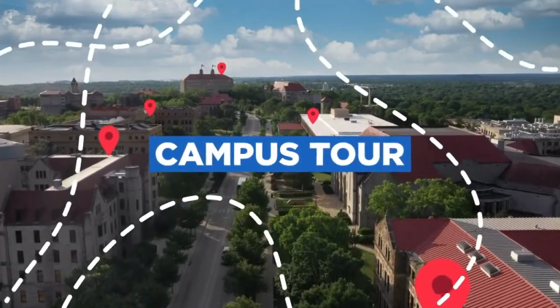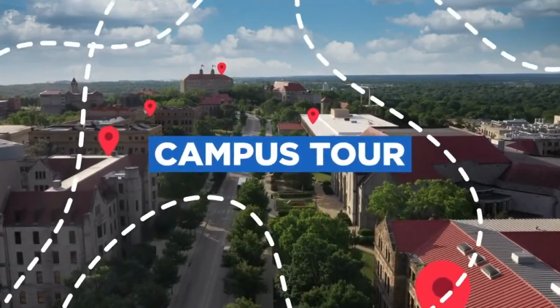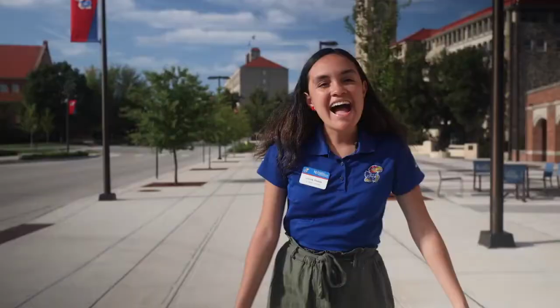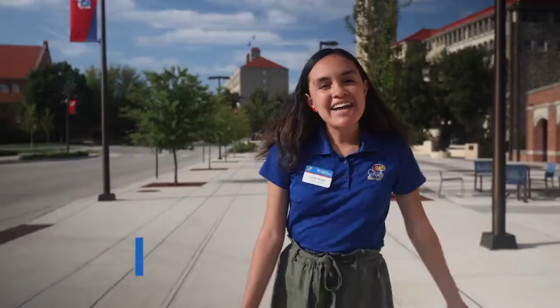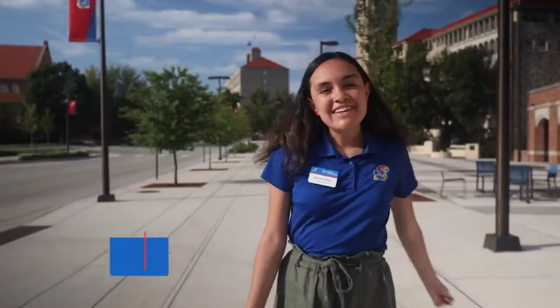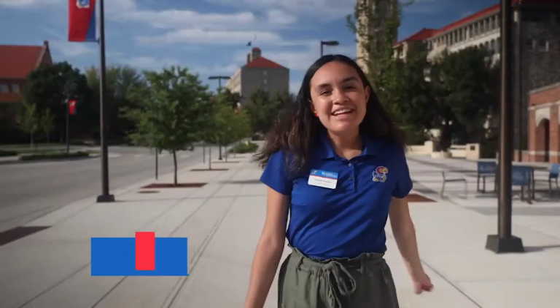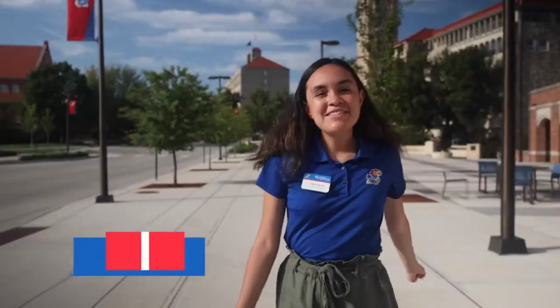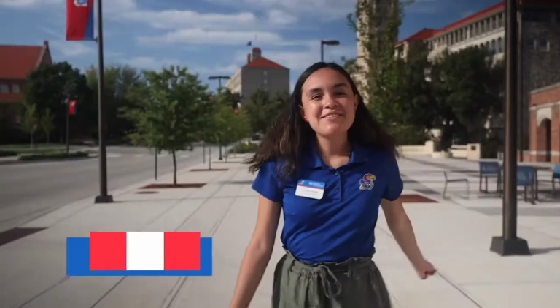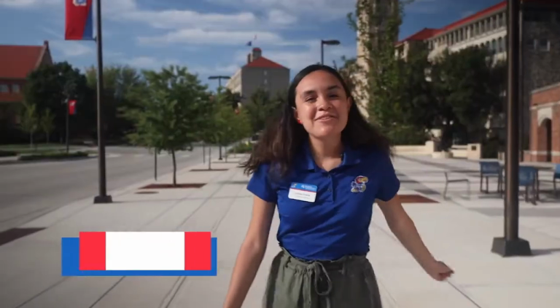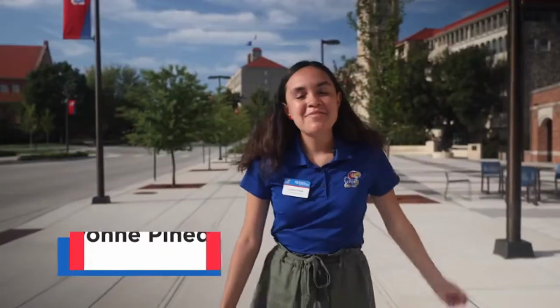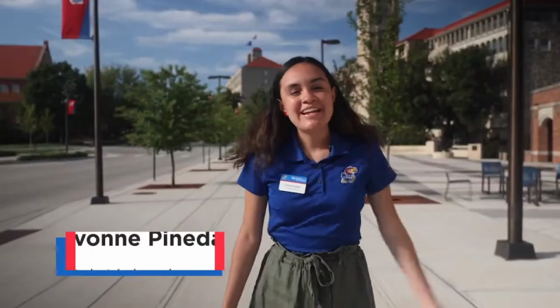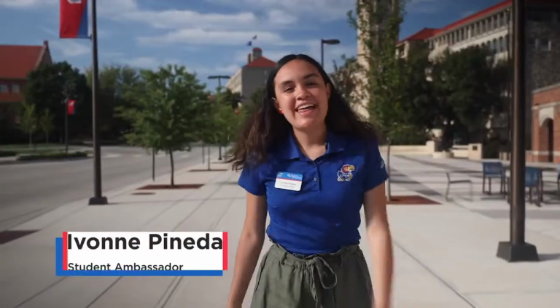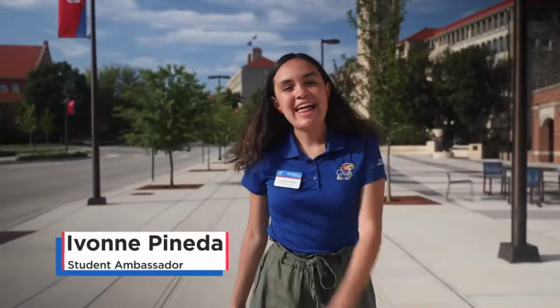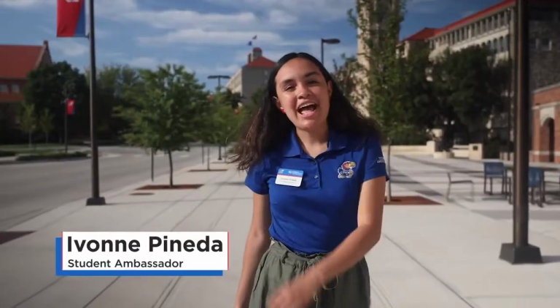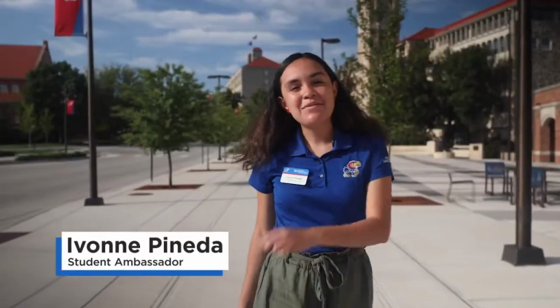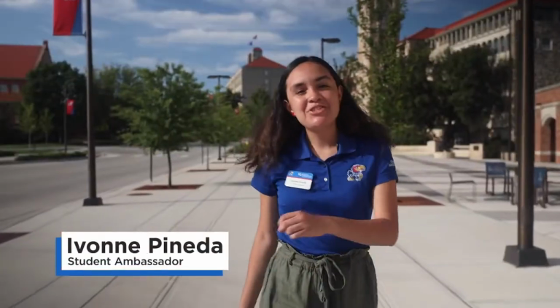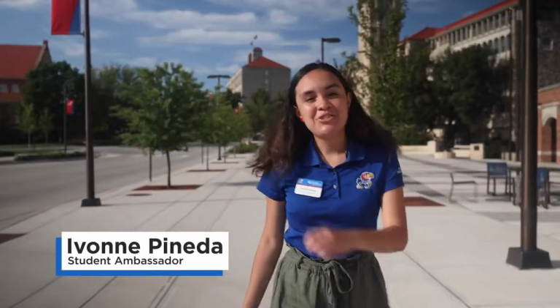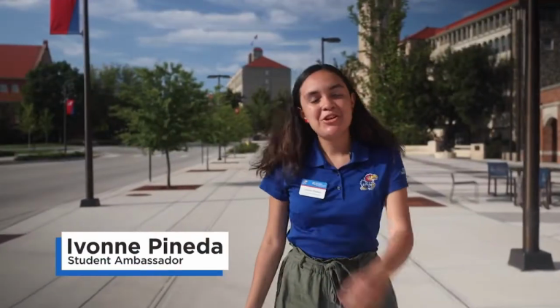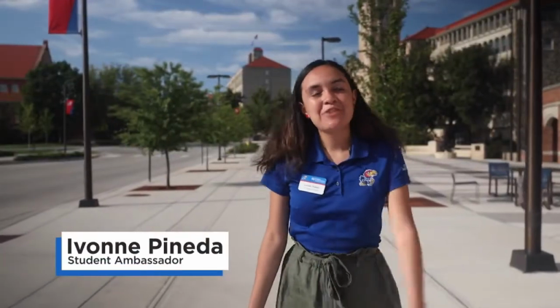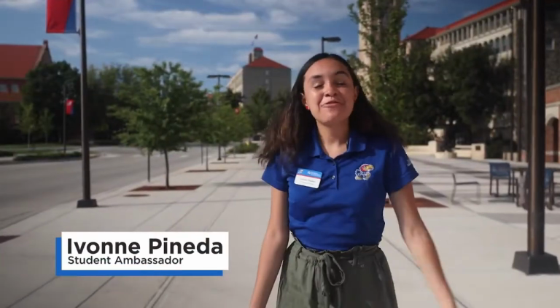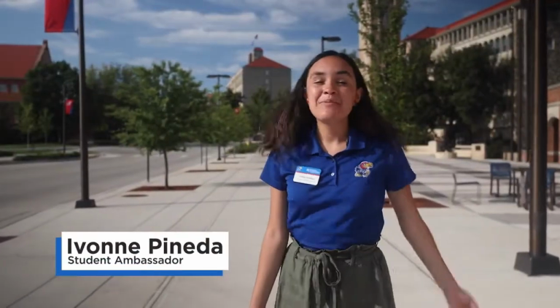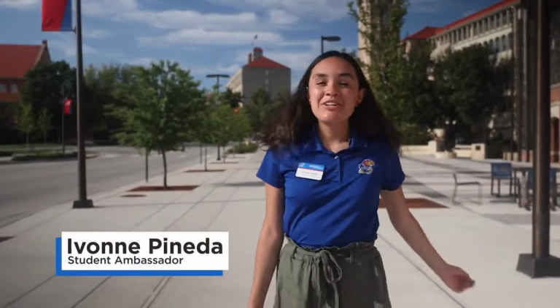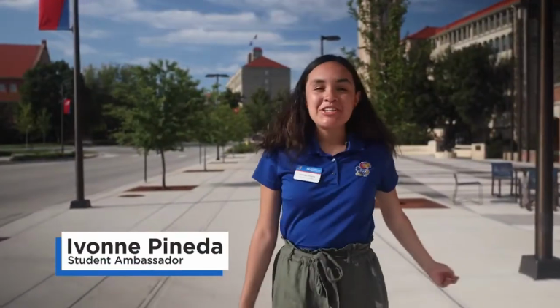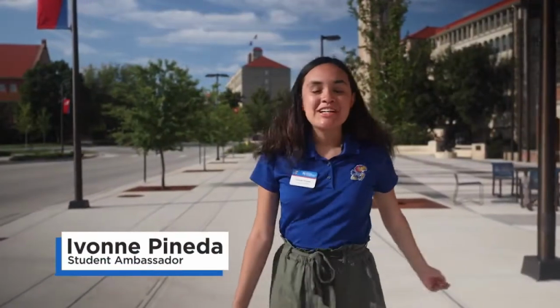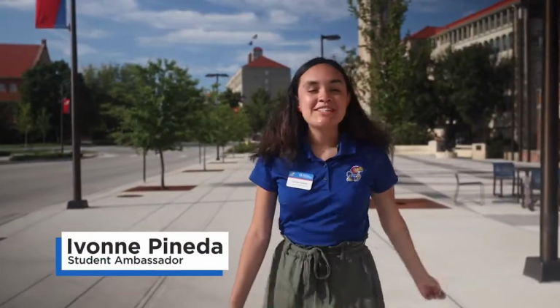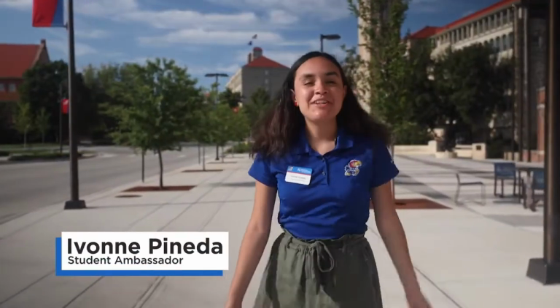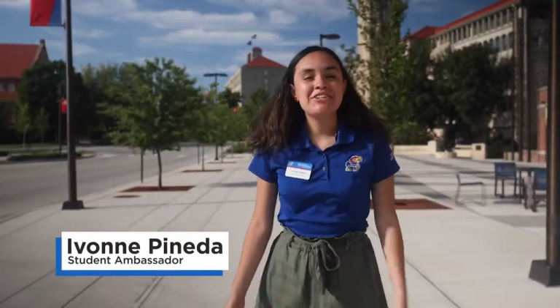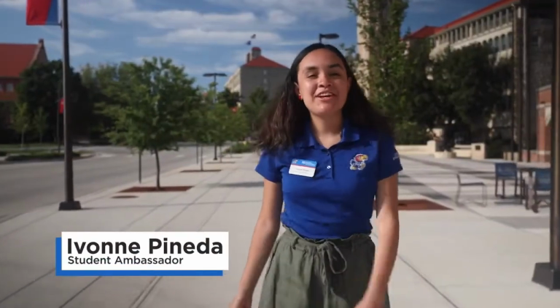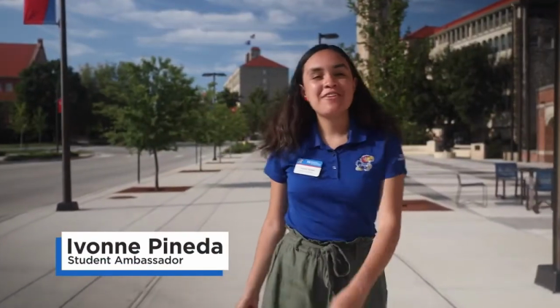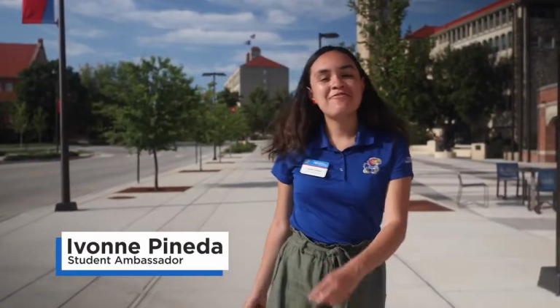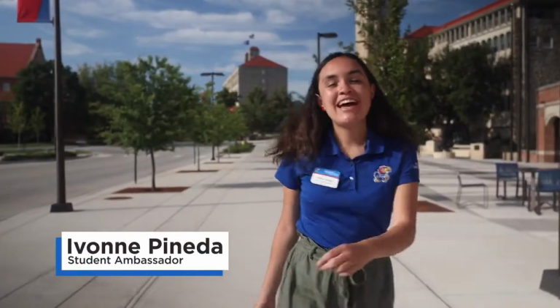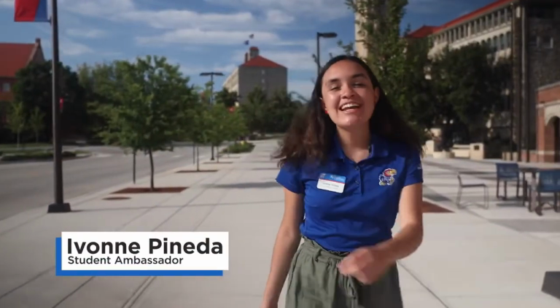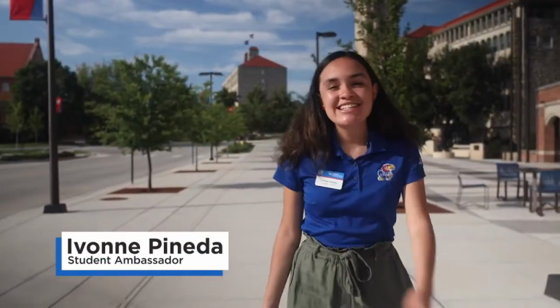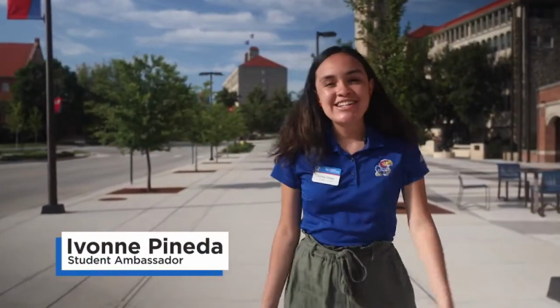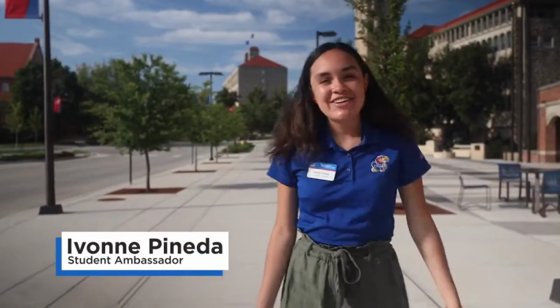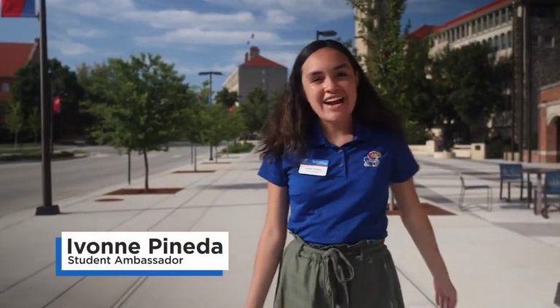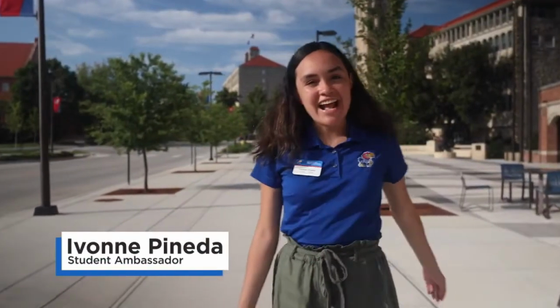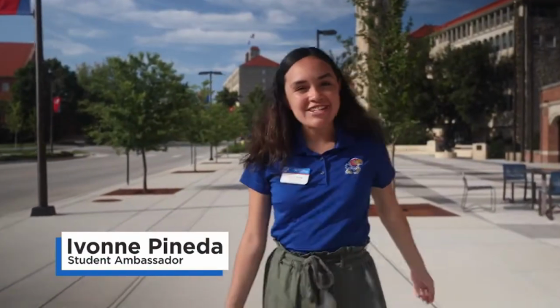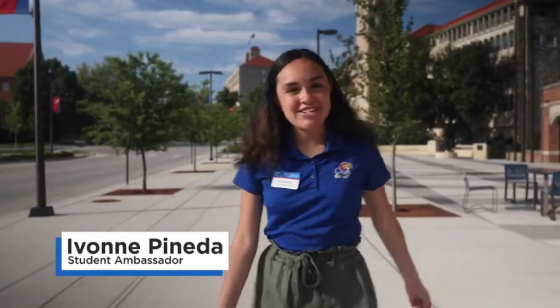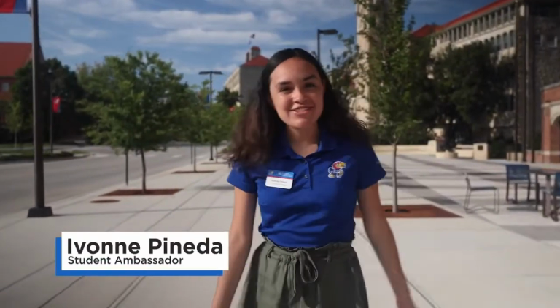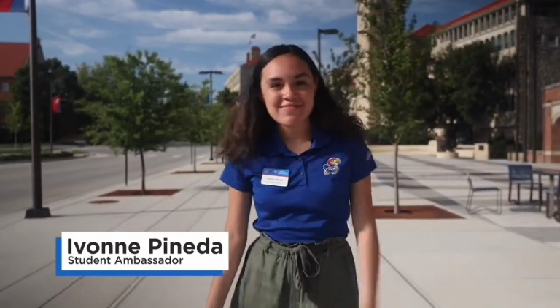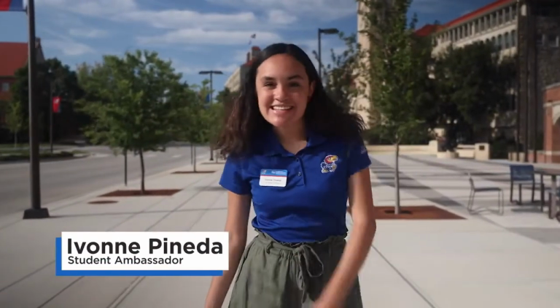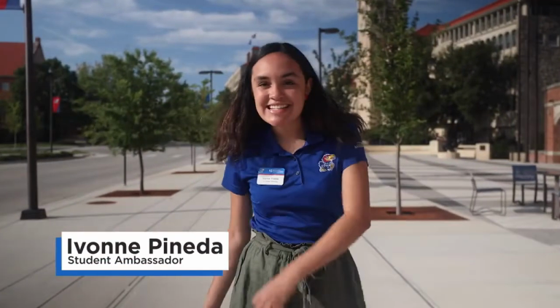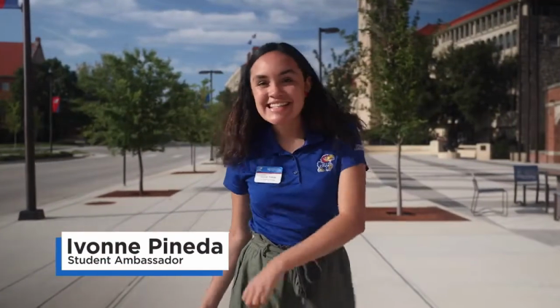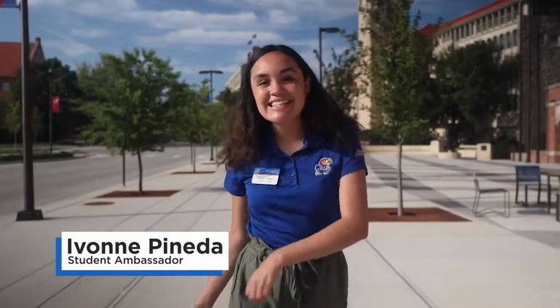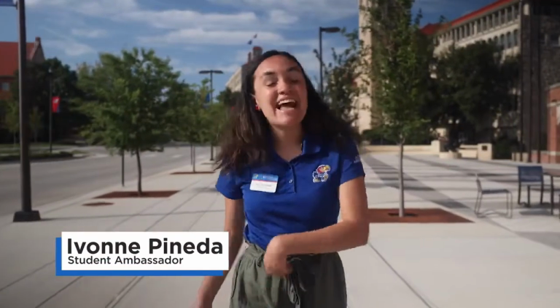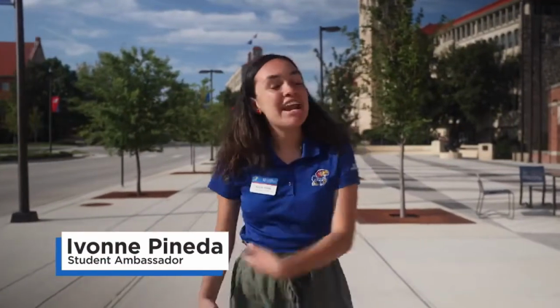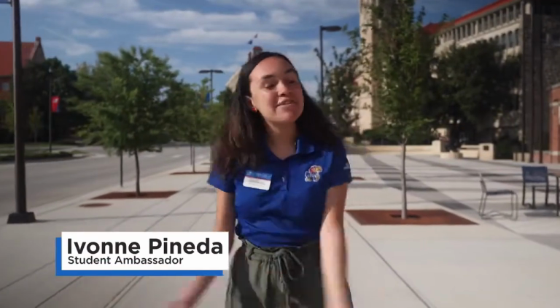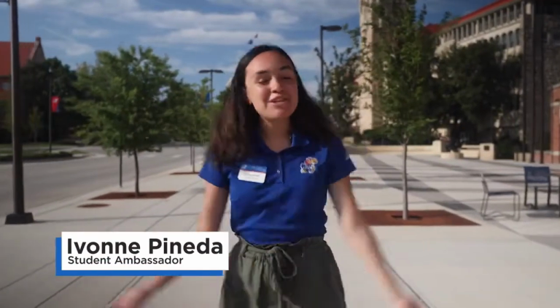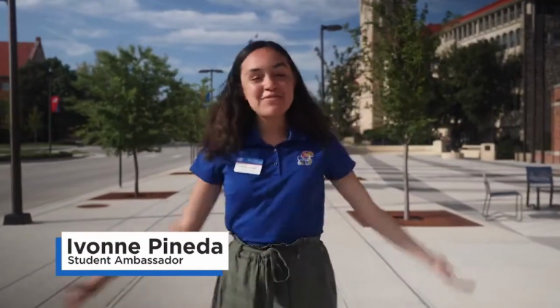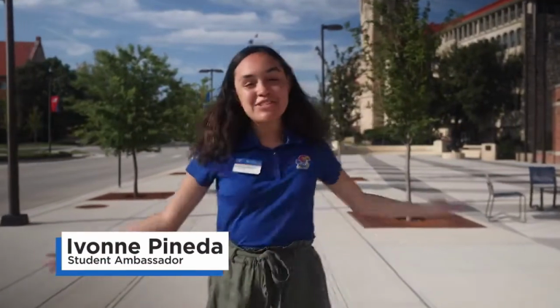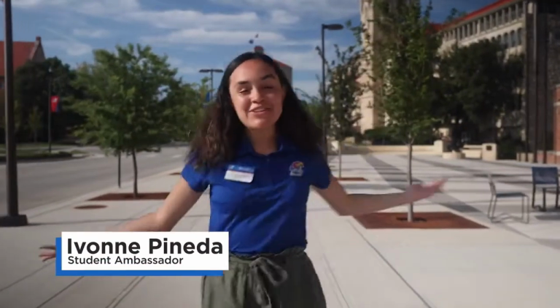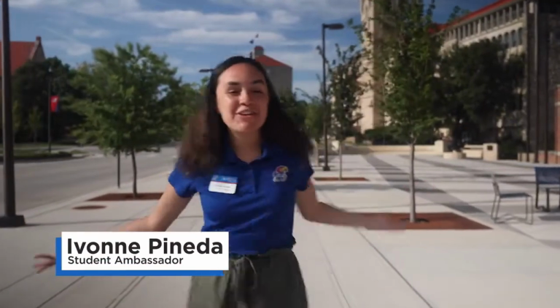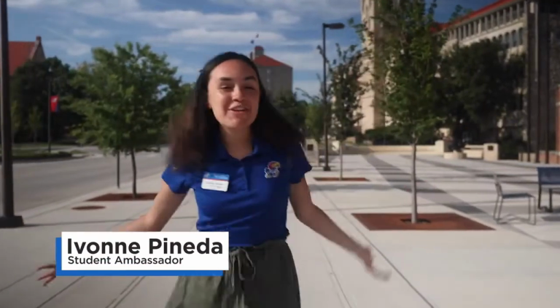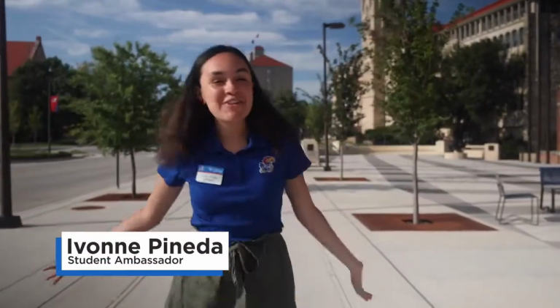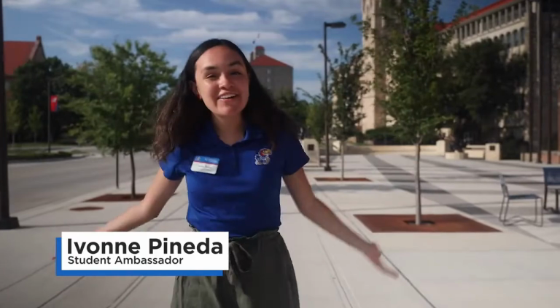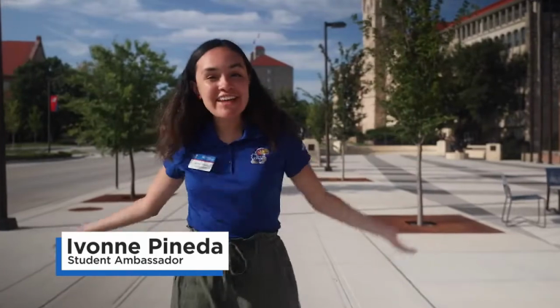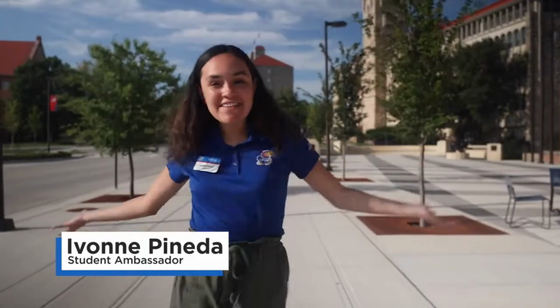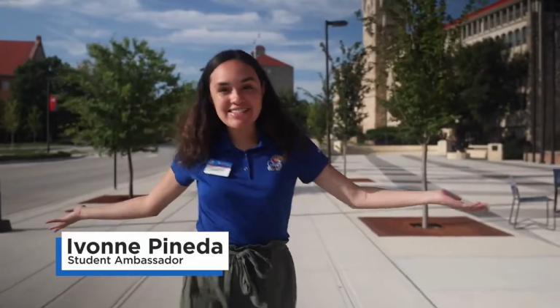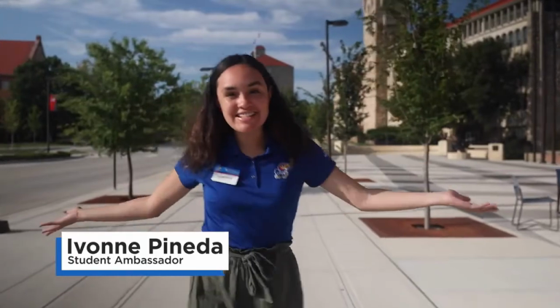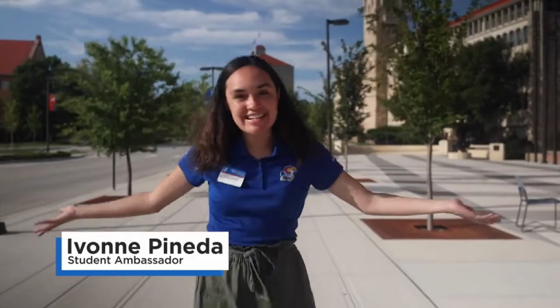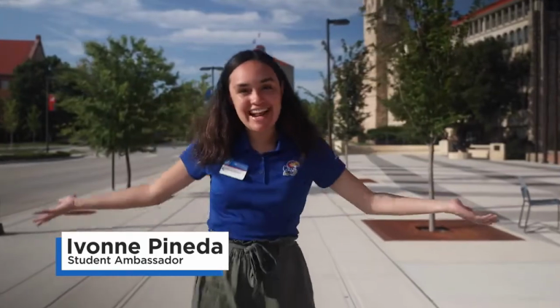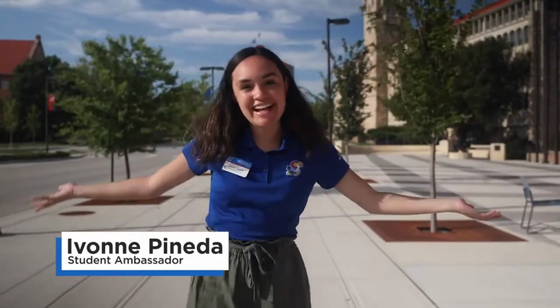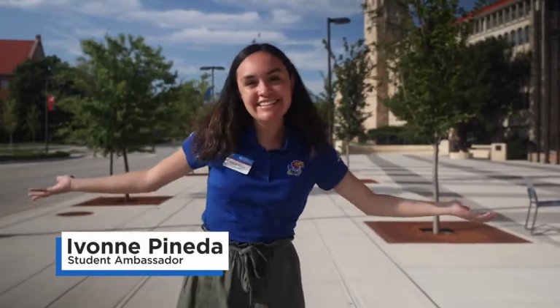Hi, my name is Yvonne Pineda. I'm a junior from Honduras, majoring in finance and international business, and I'm going to be showing you around campus today.